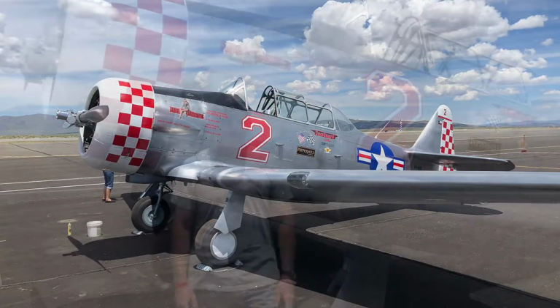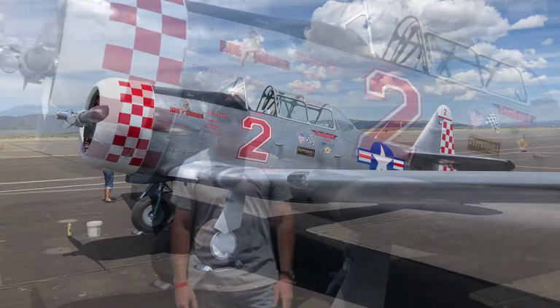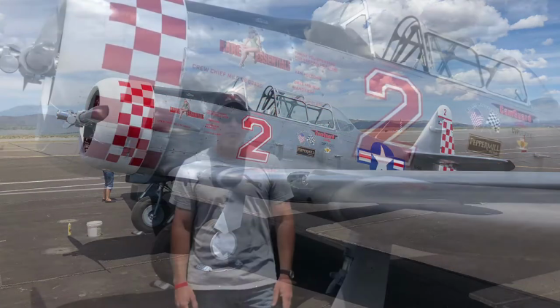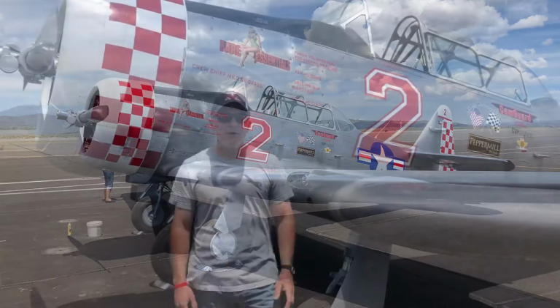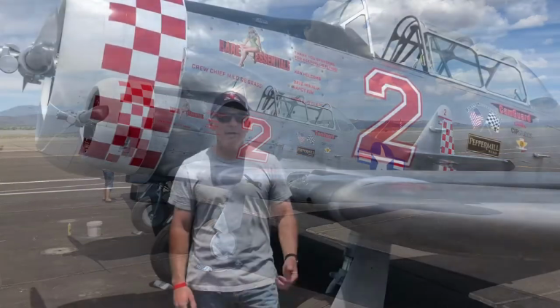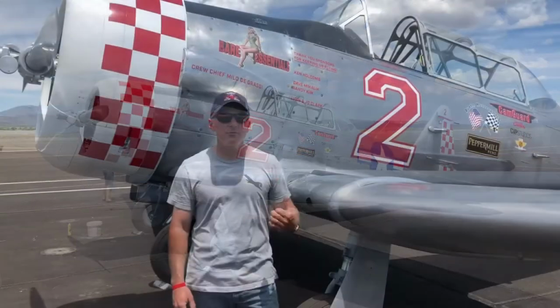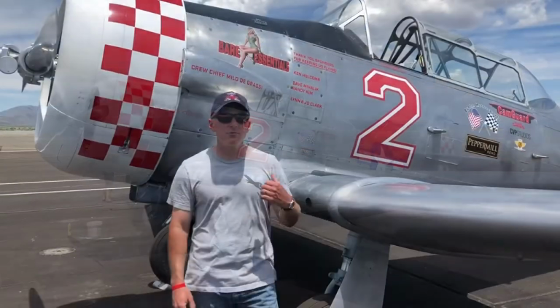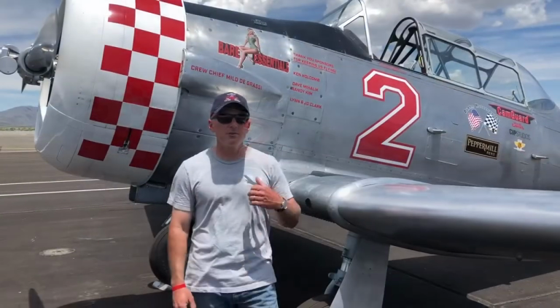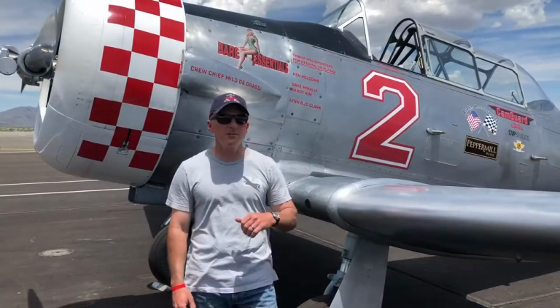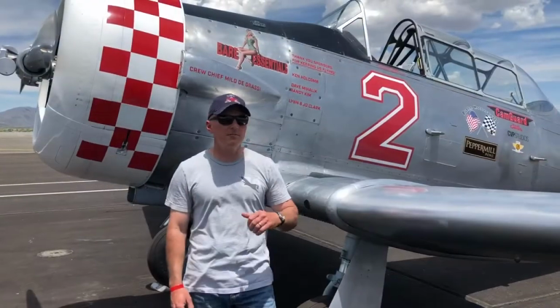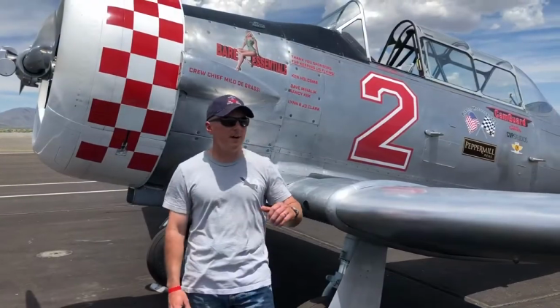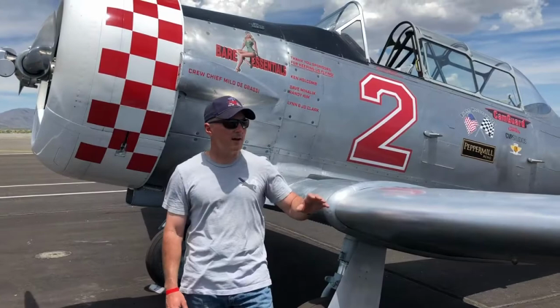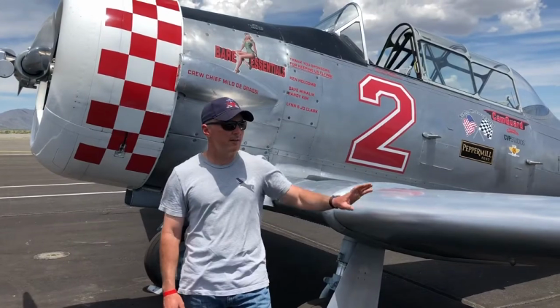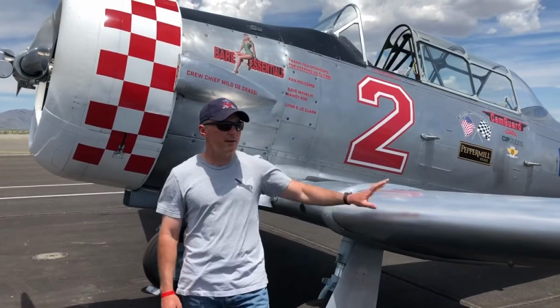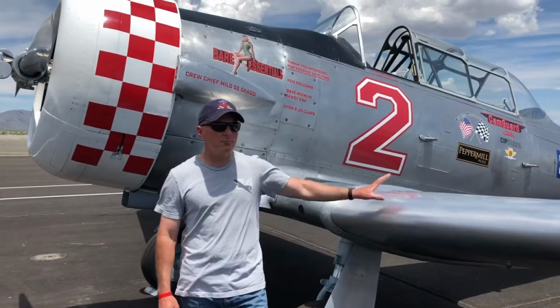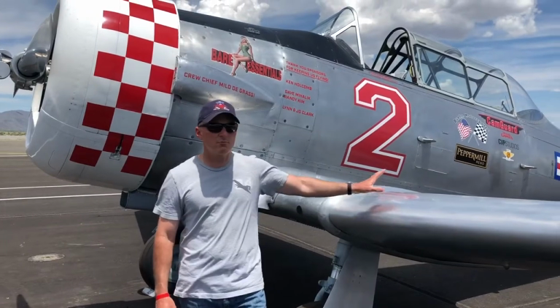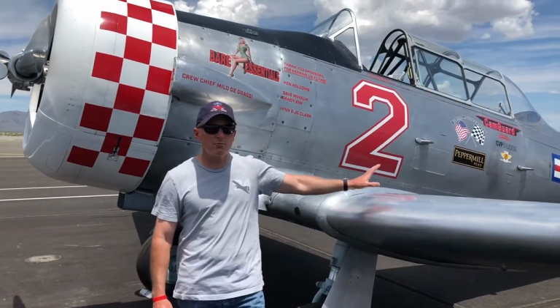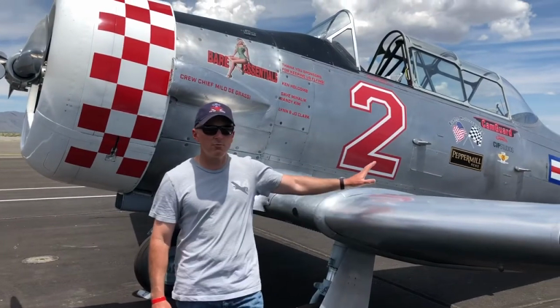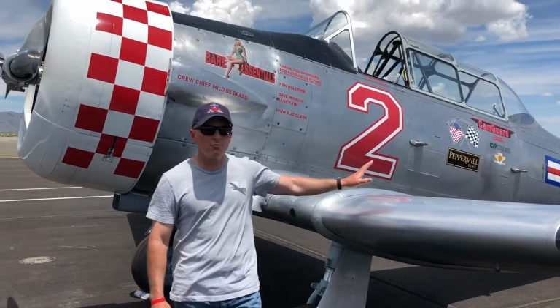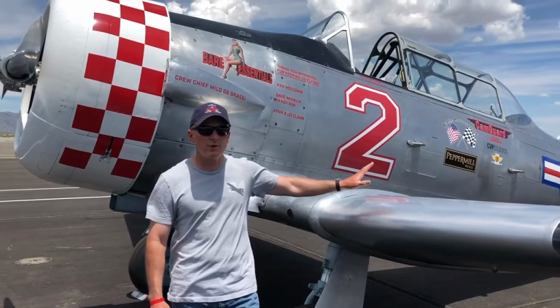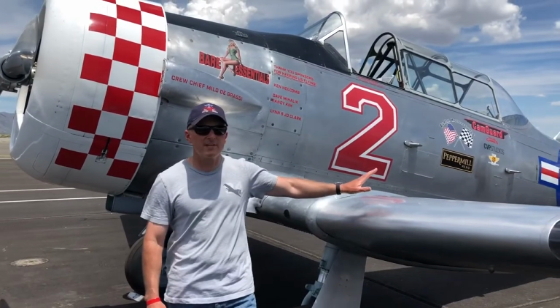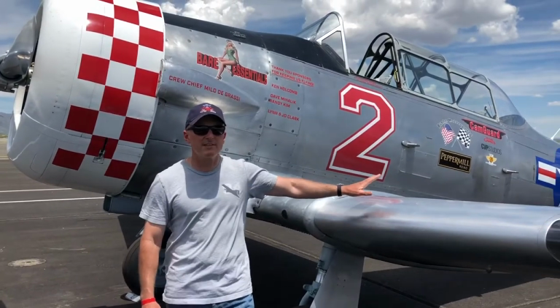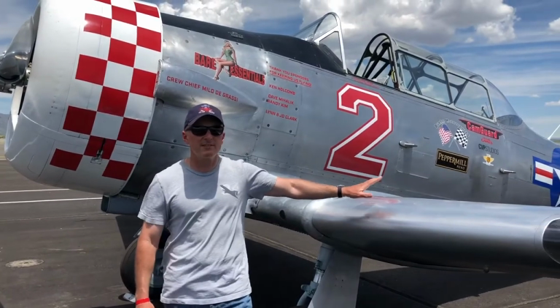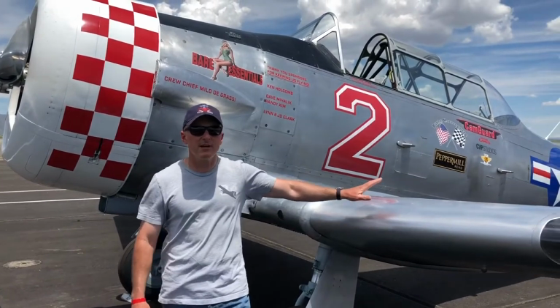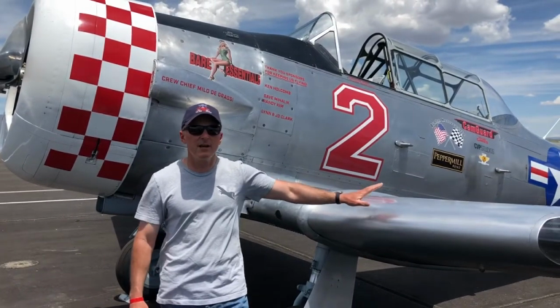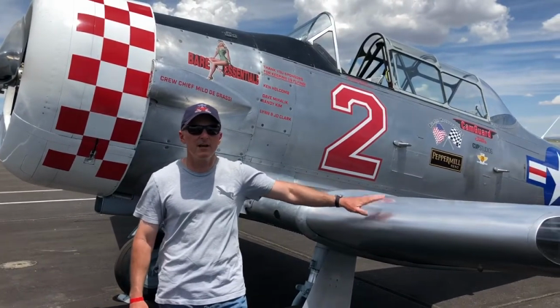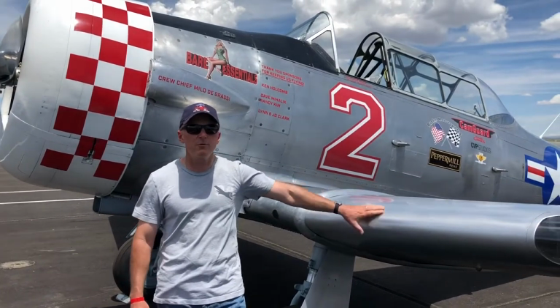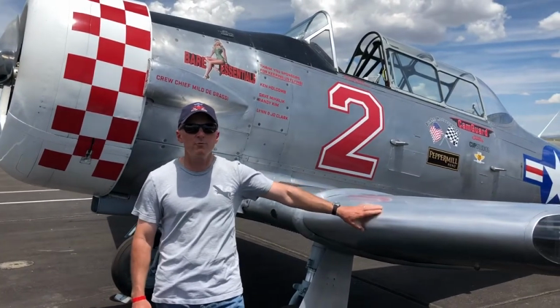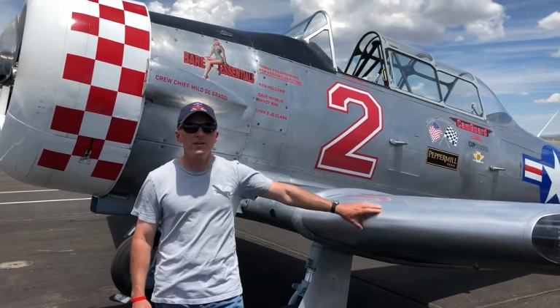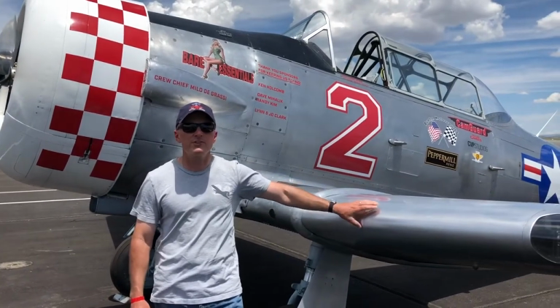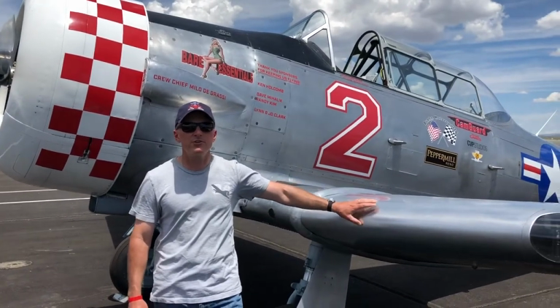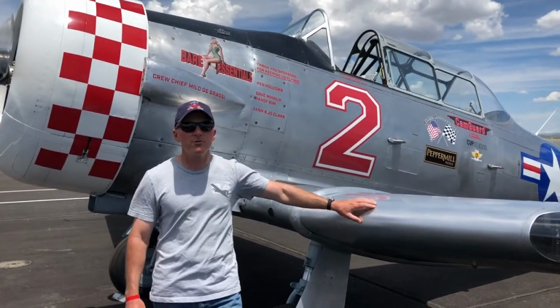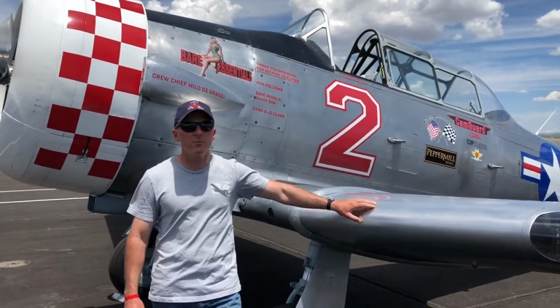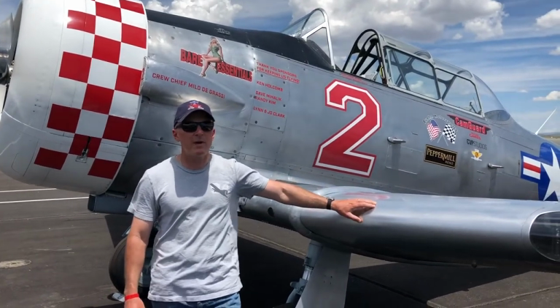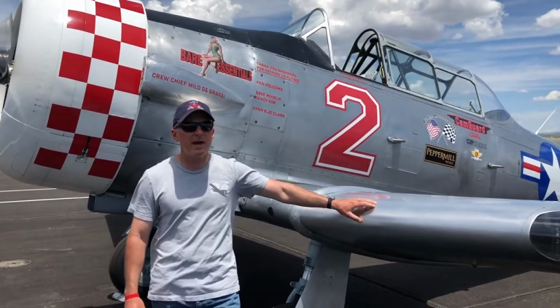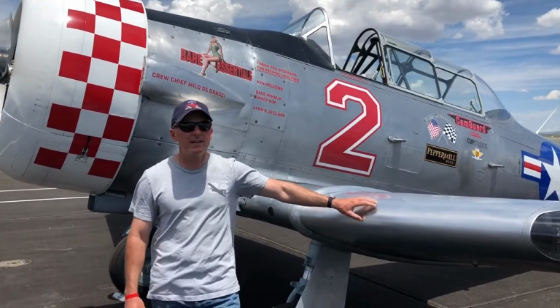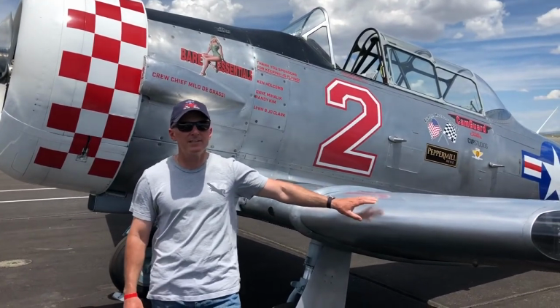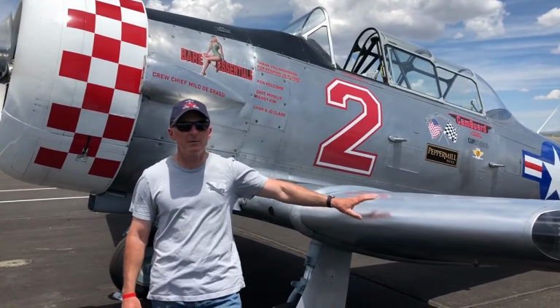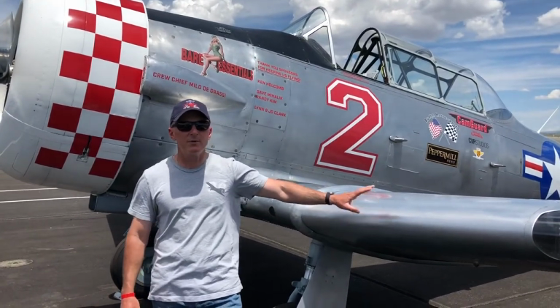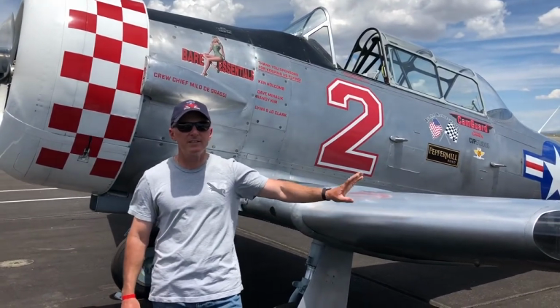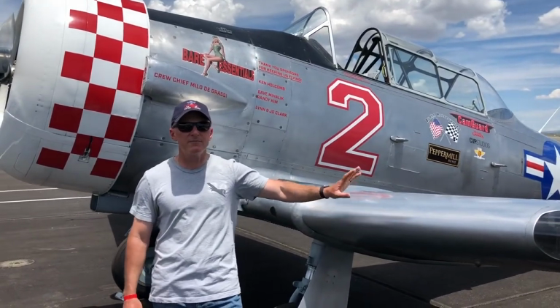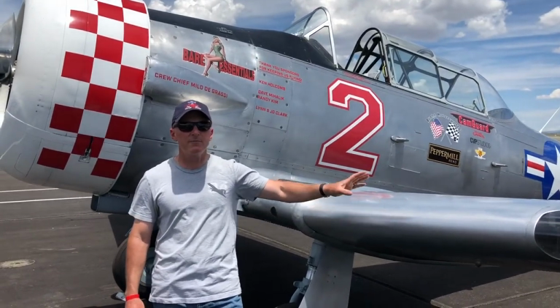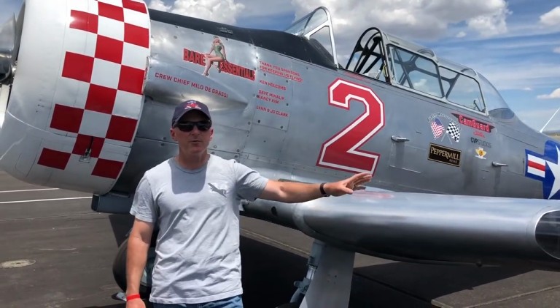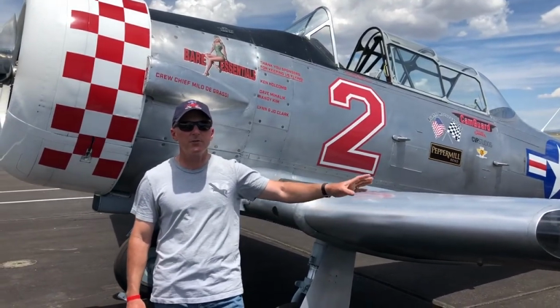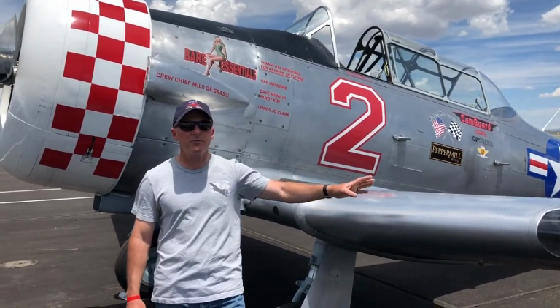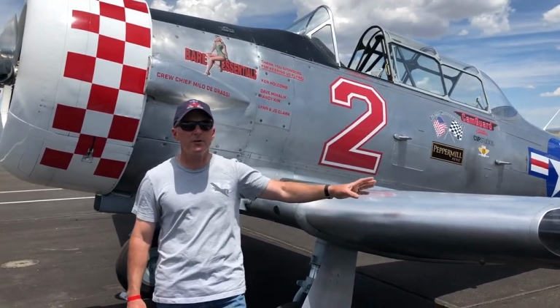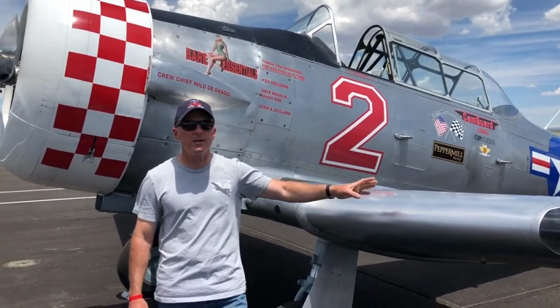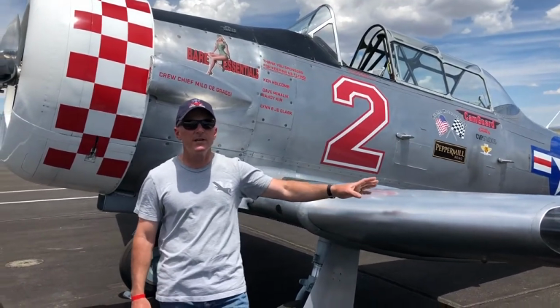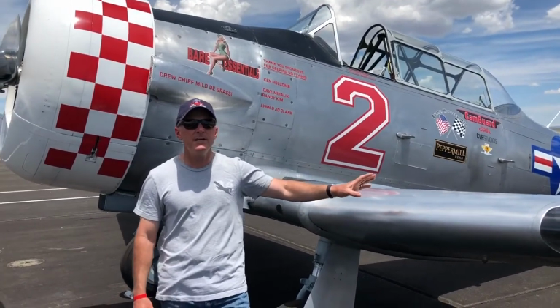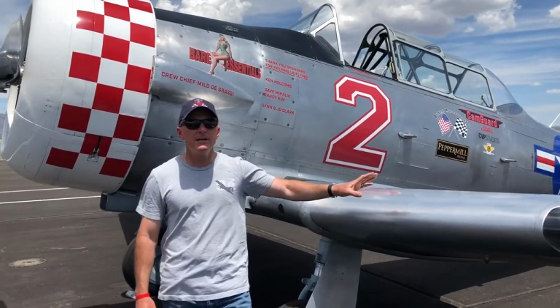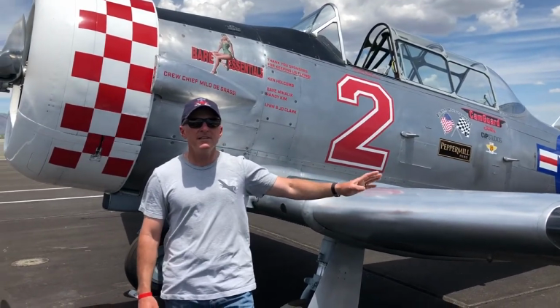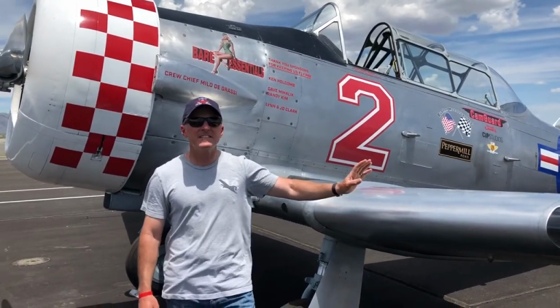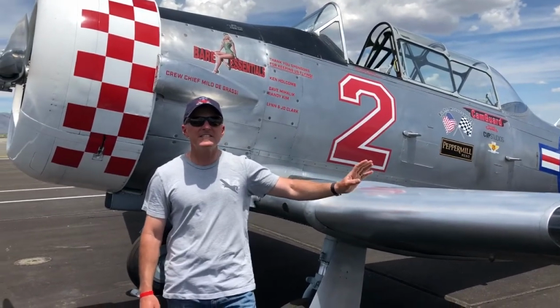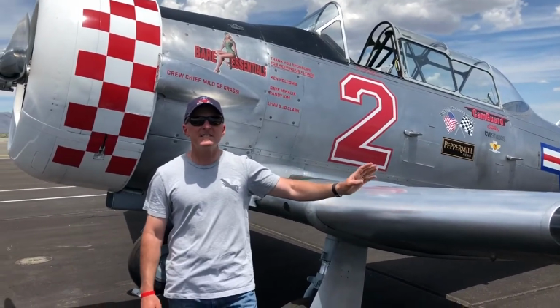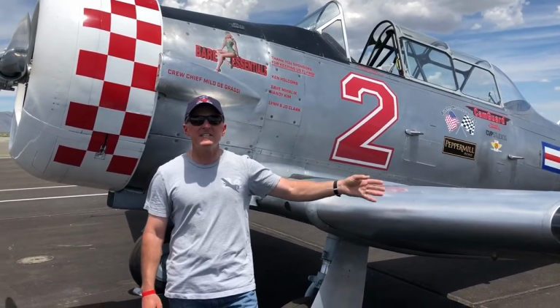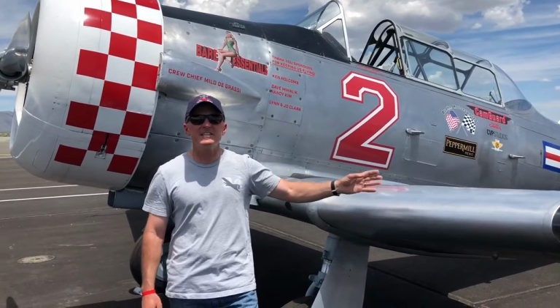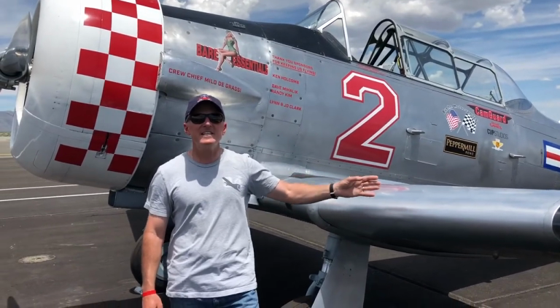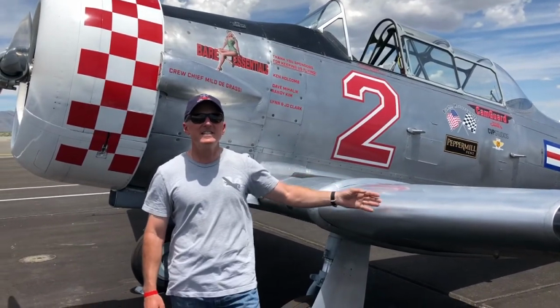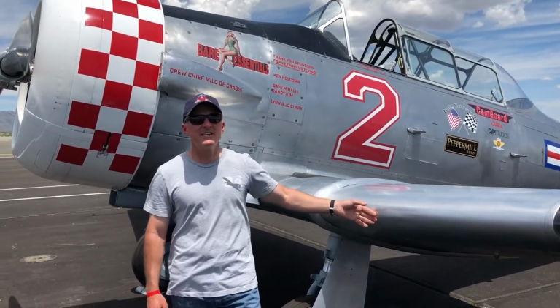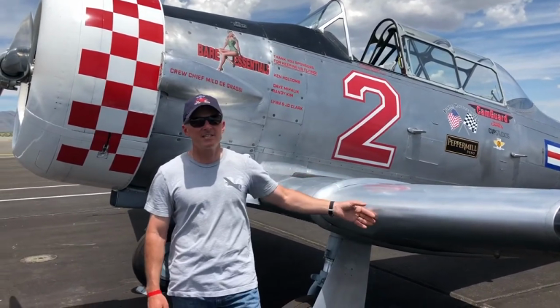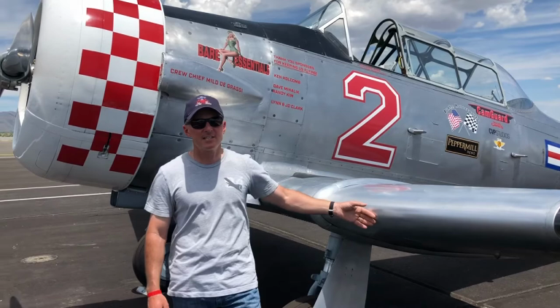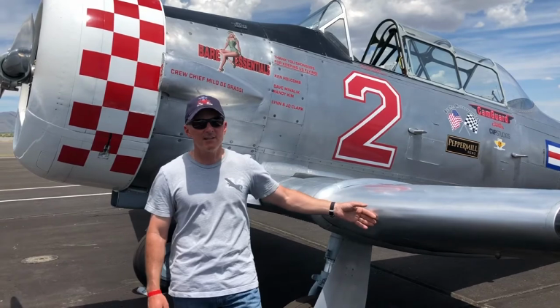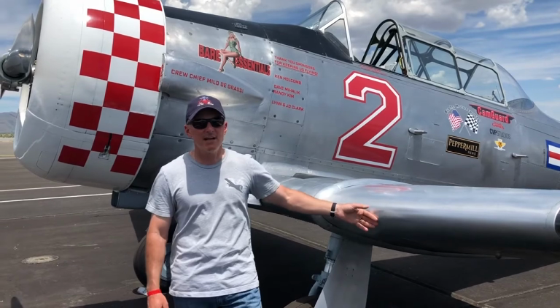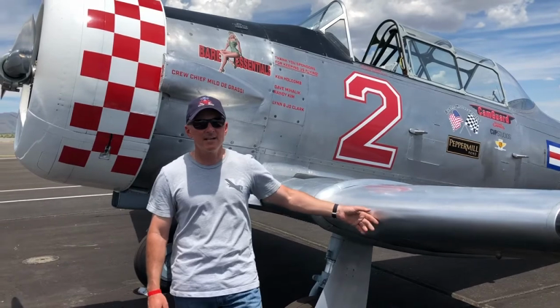My name is Chris Wolf. I raced two in the past. I'm racing 43. This is the T6 class.